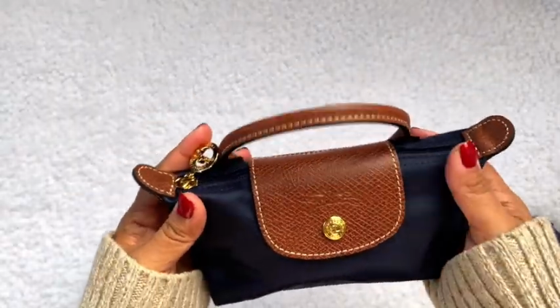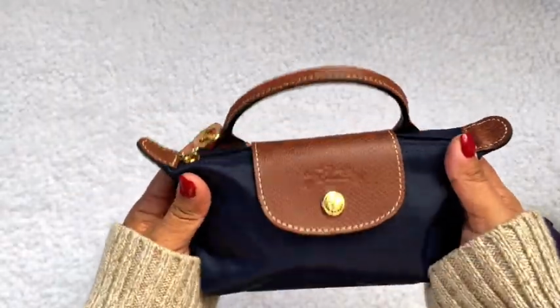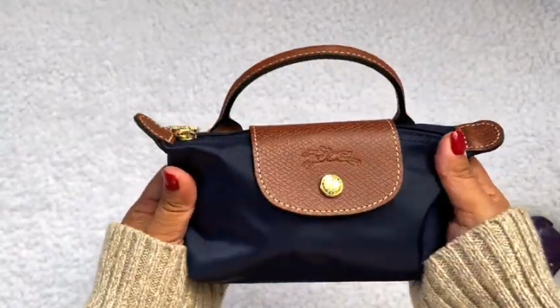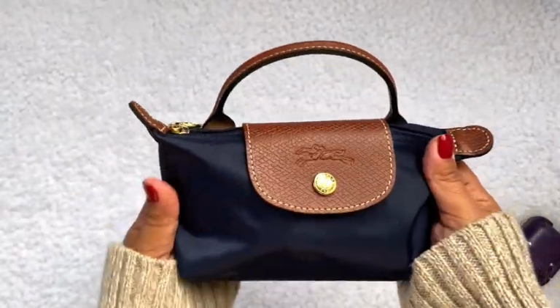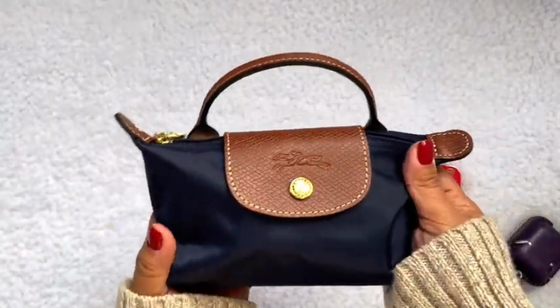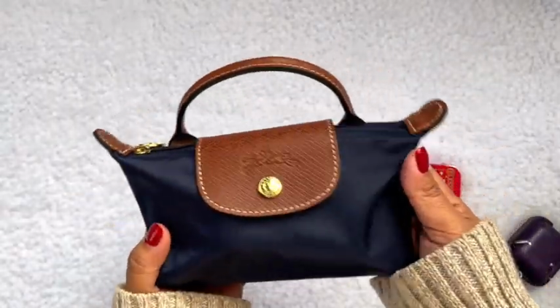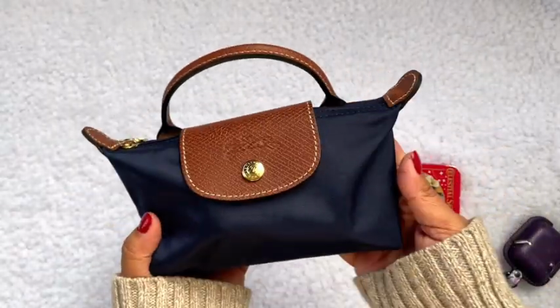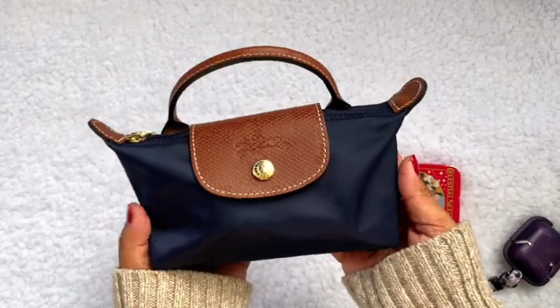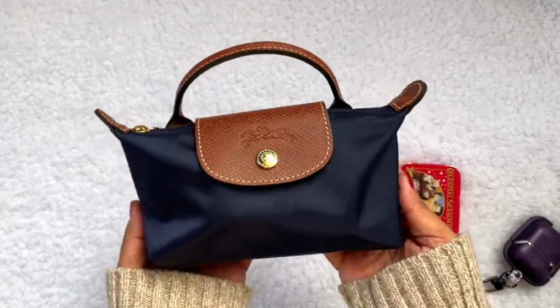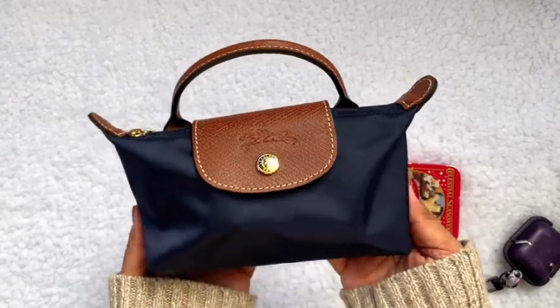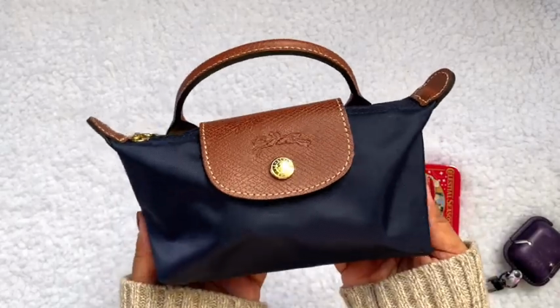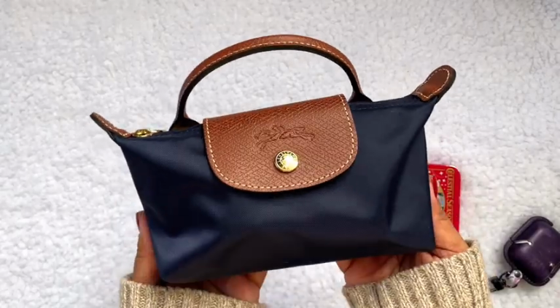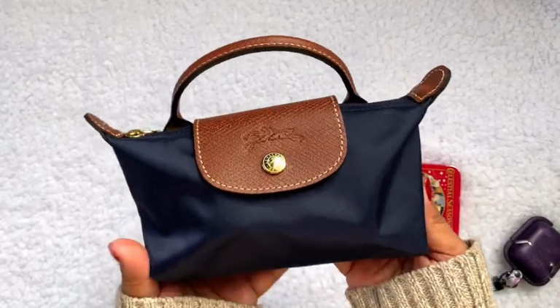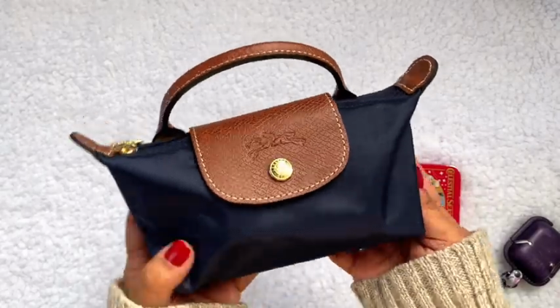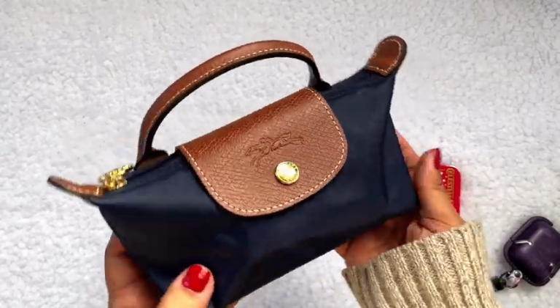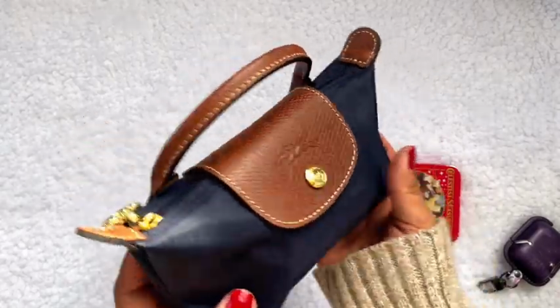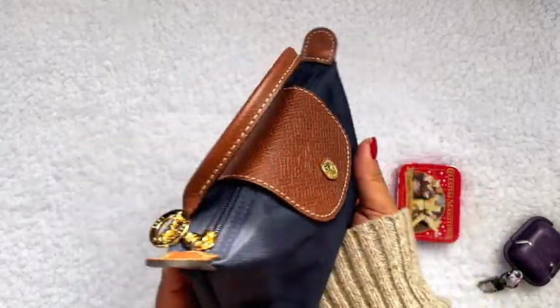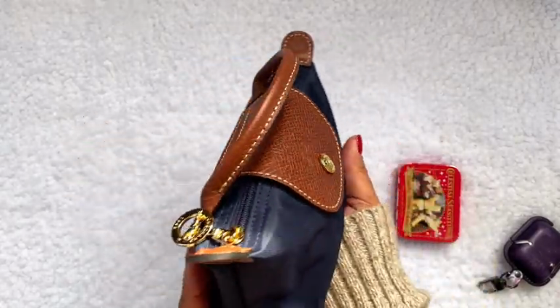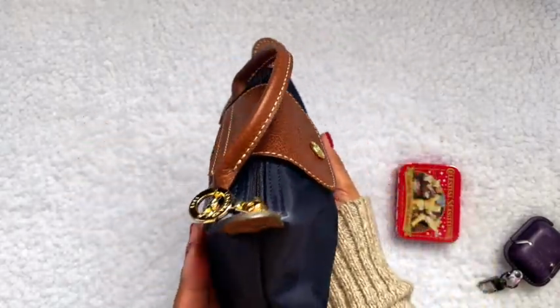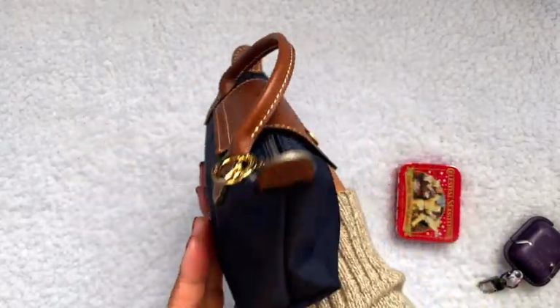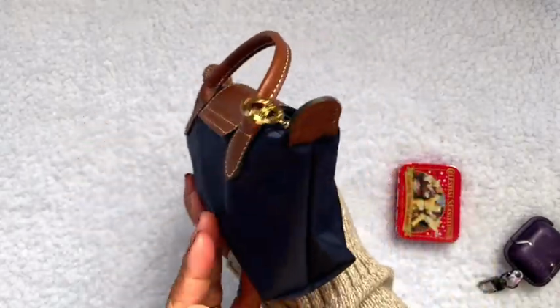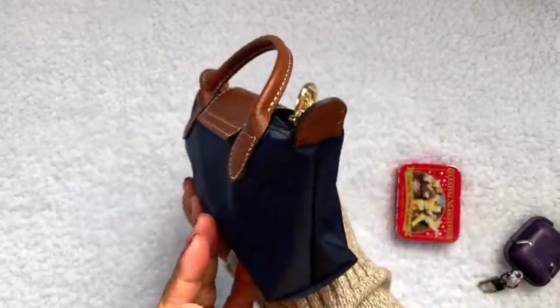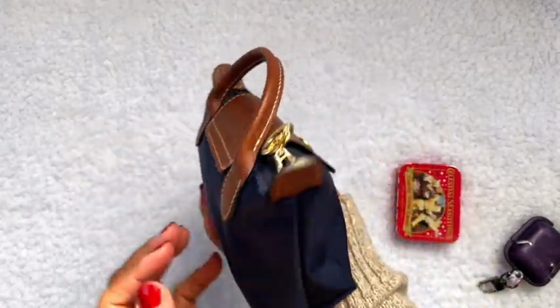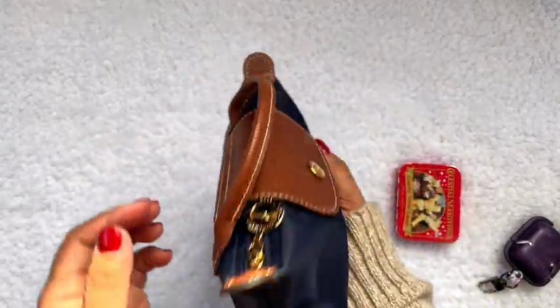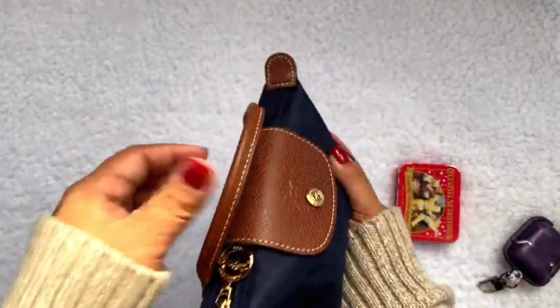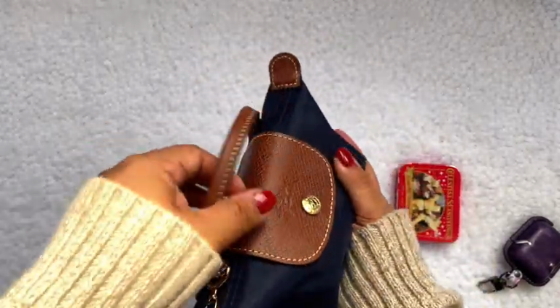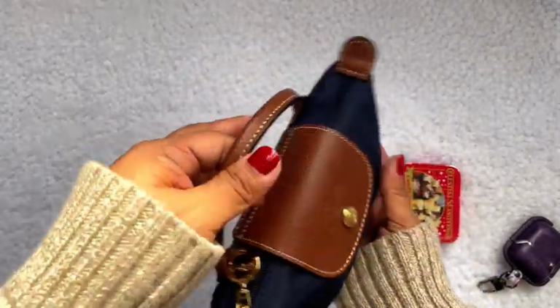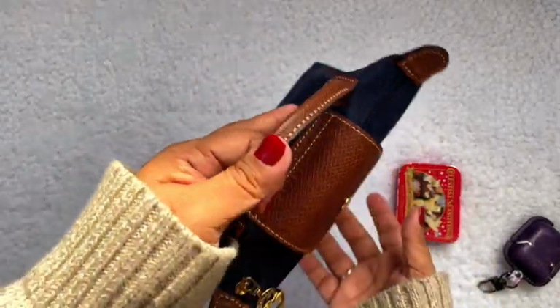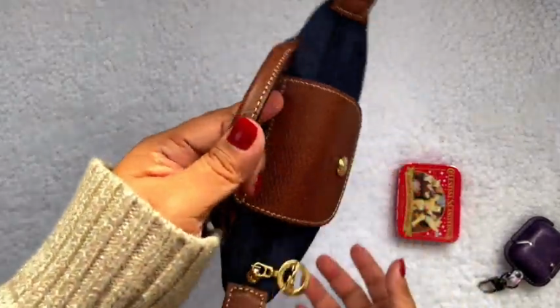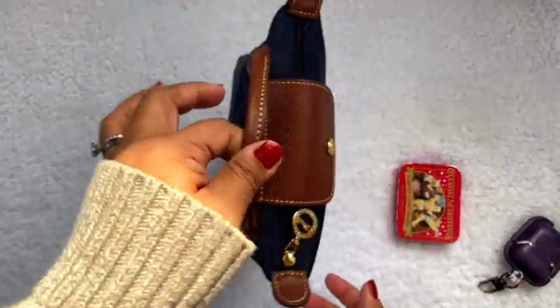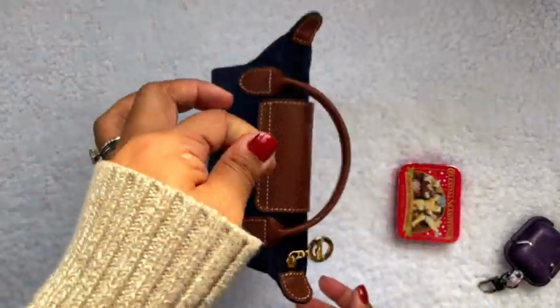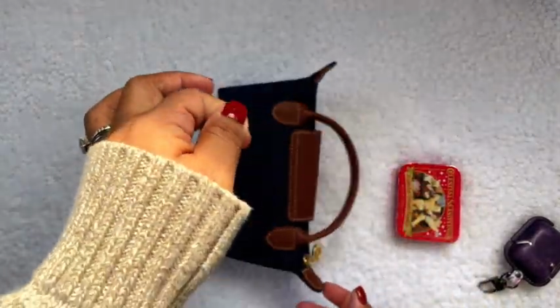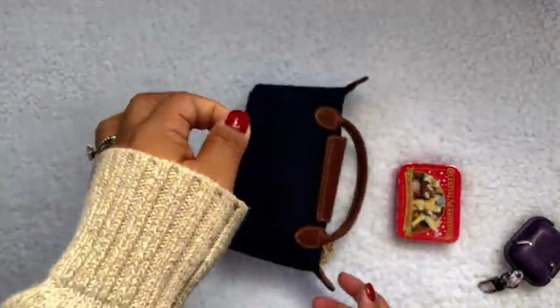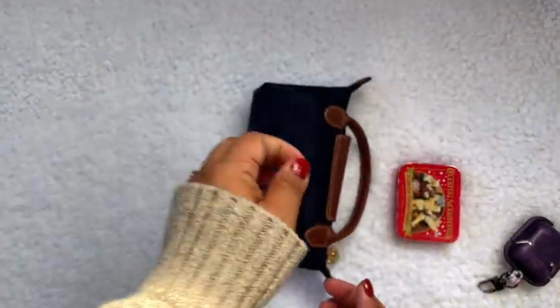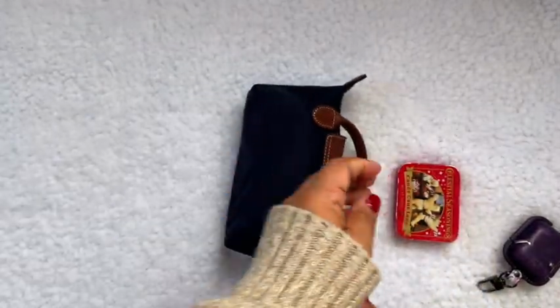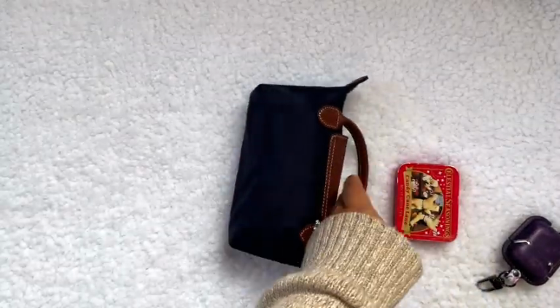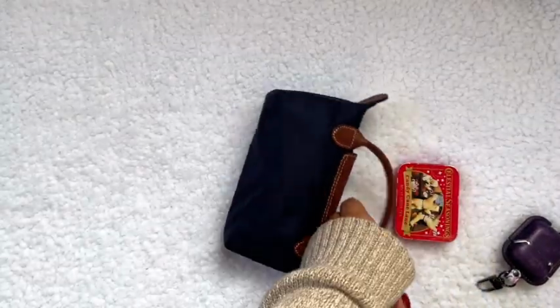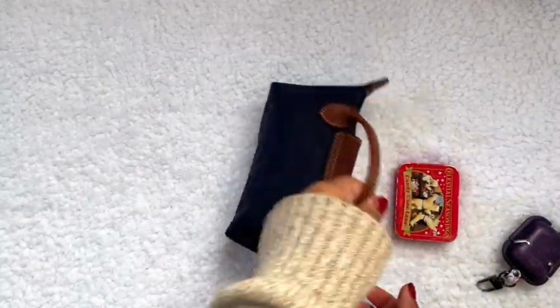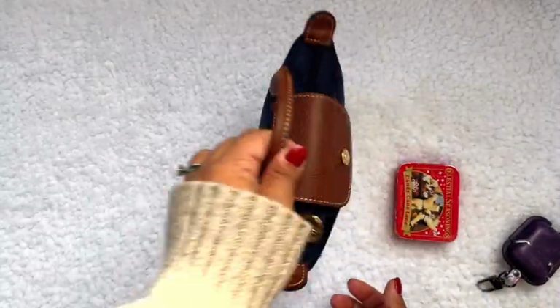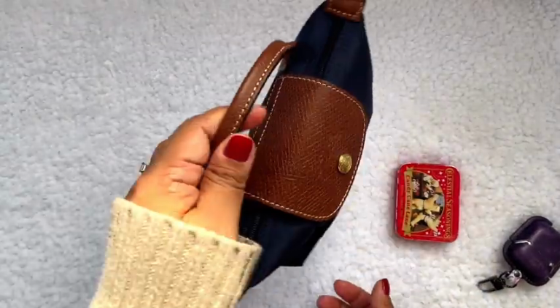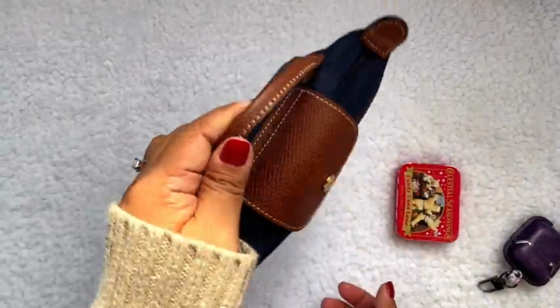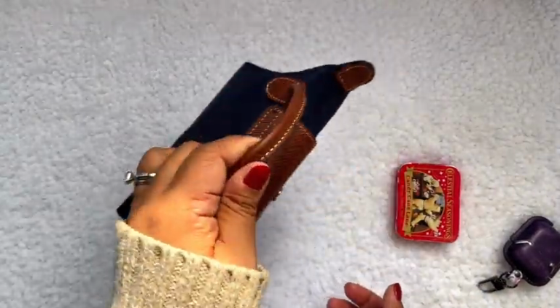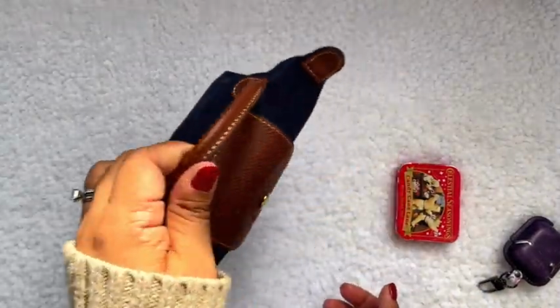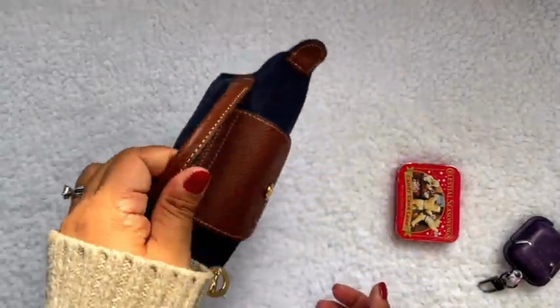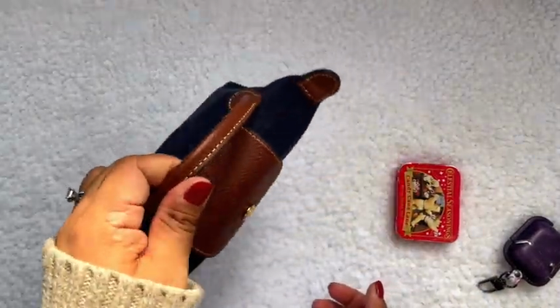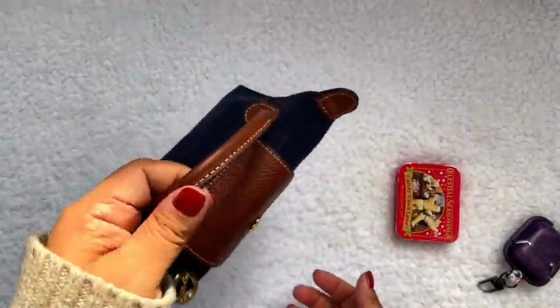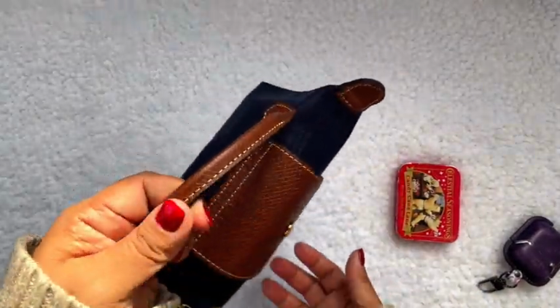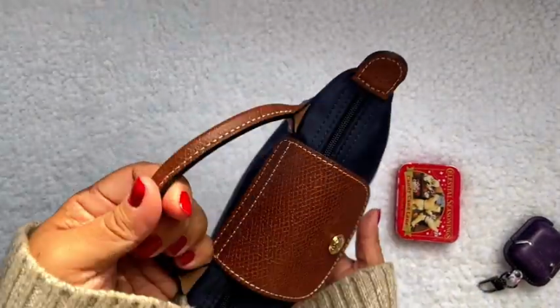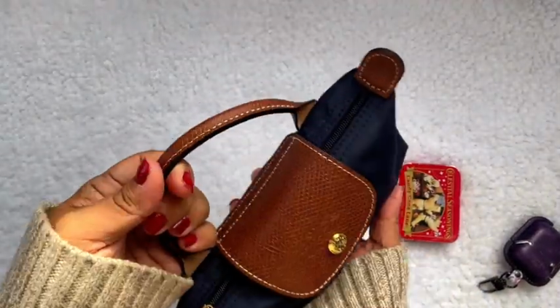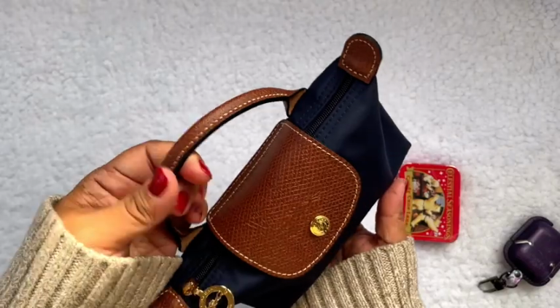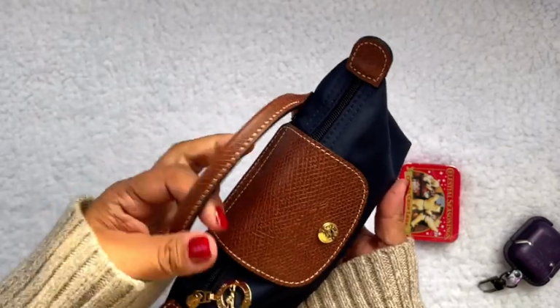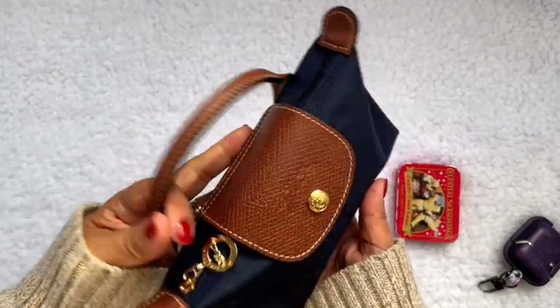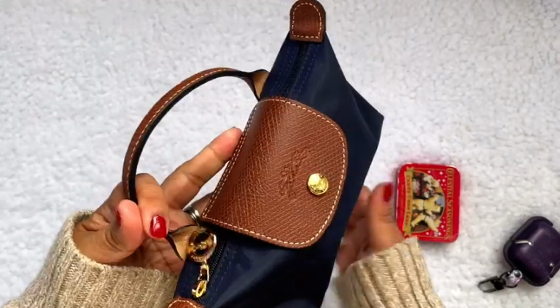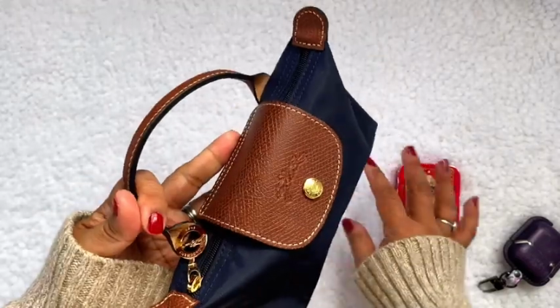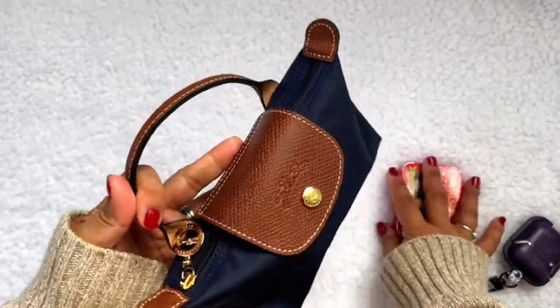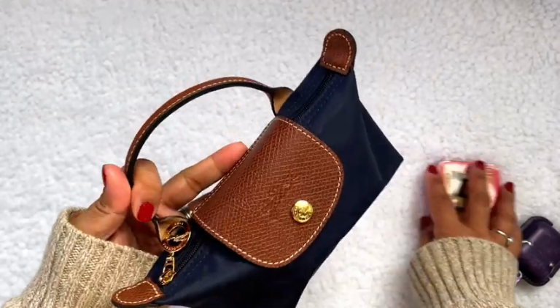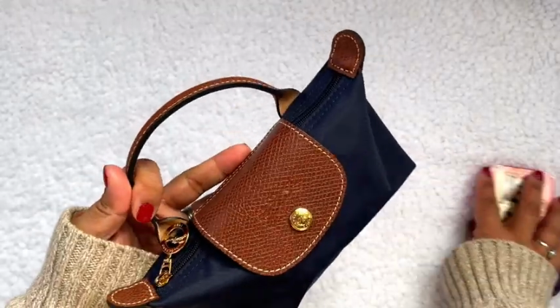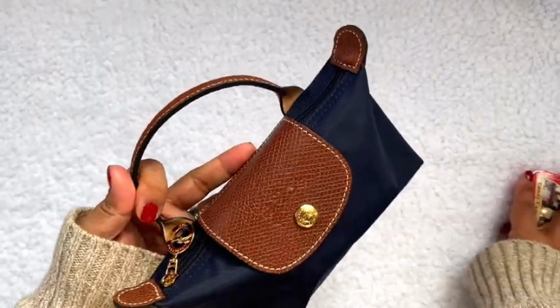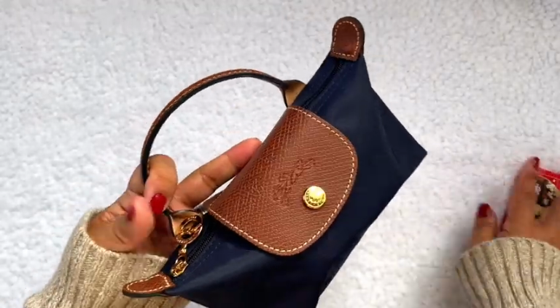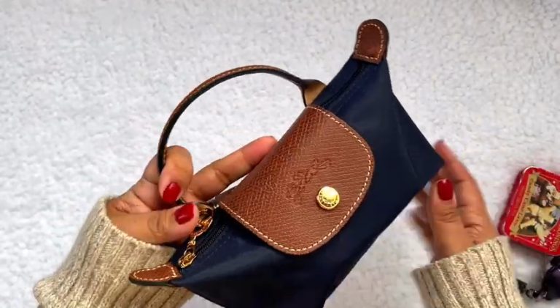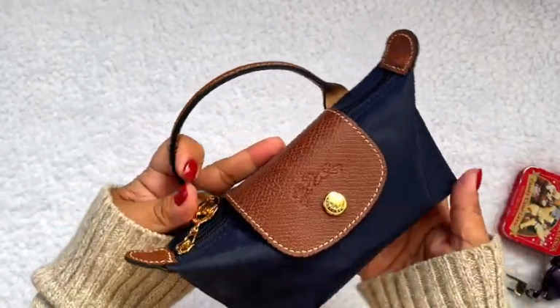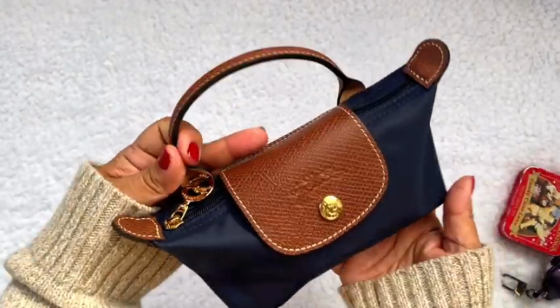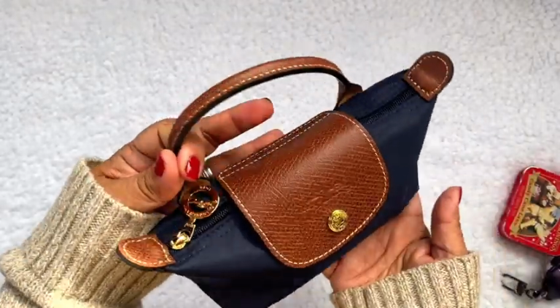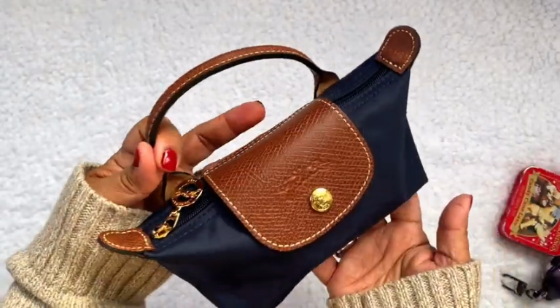Look how cute! And it's not even heavy — as I drop it, it's not heavy.